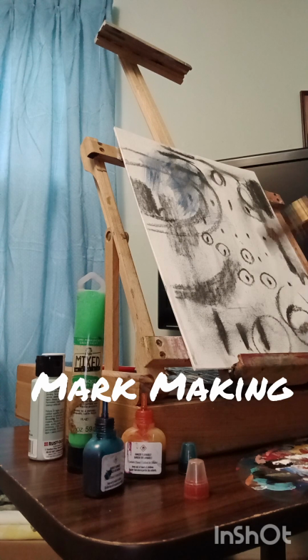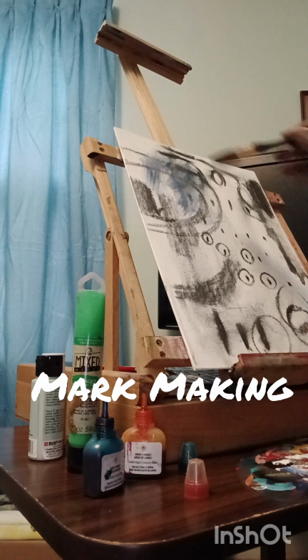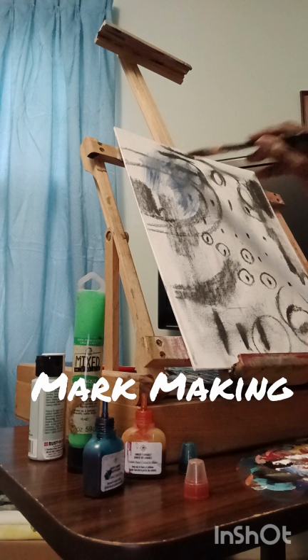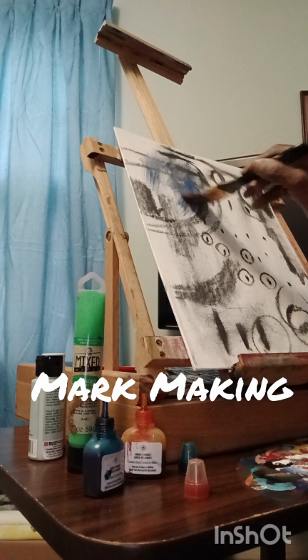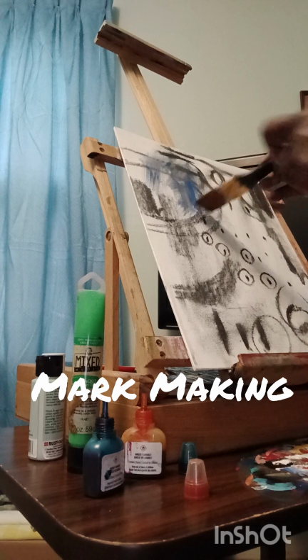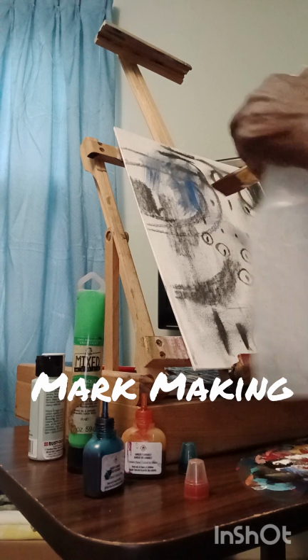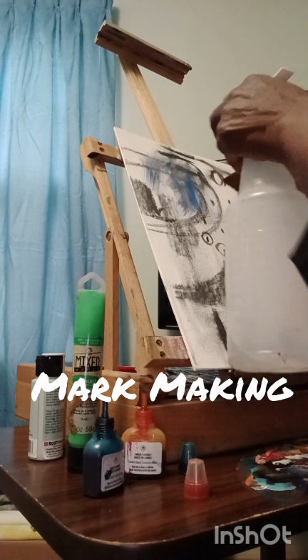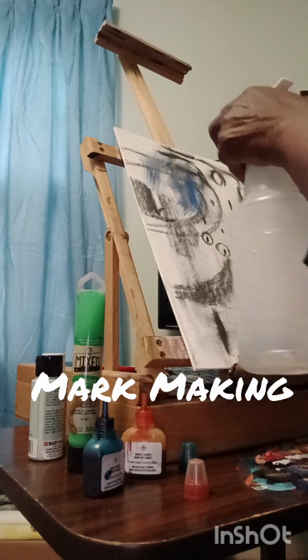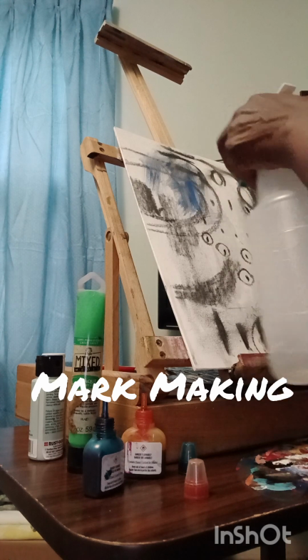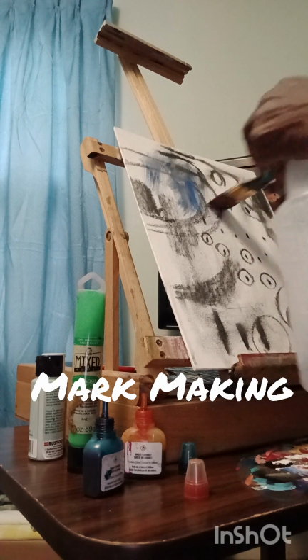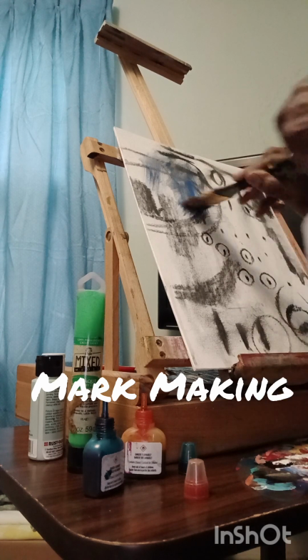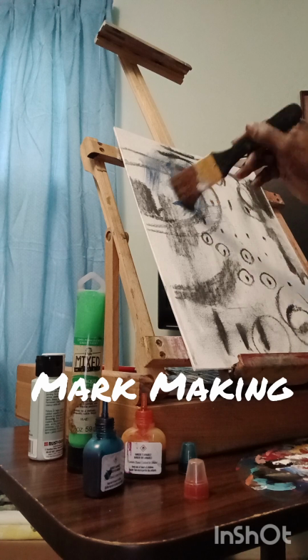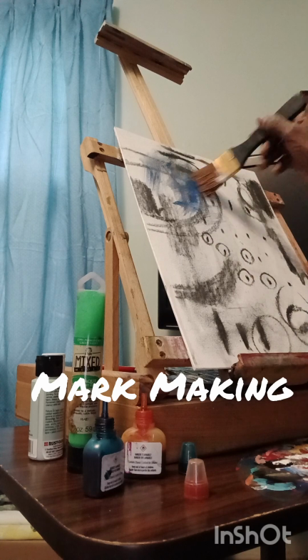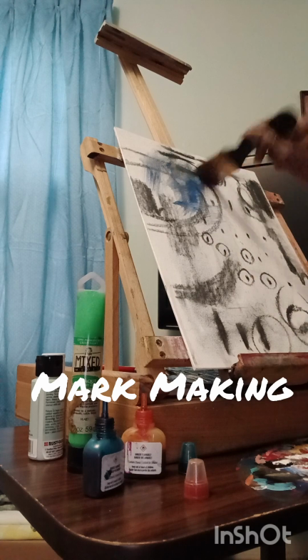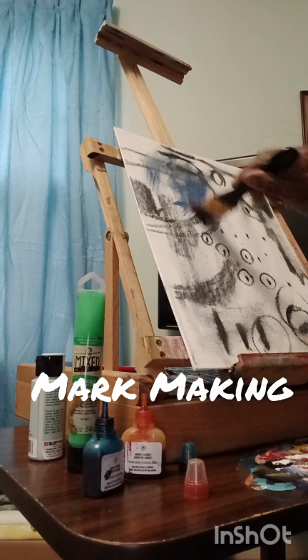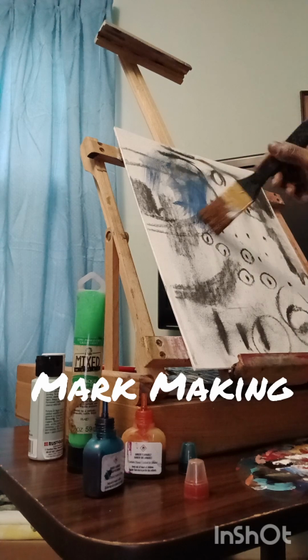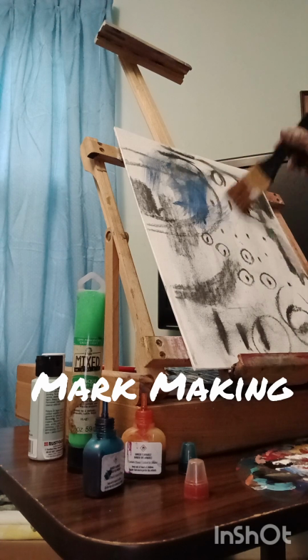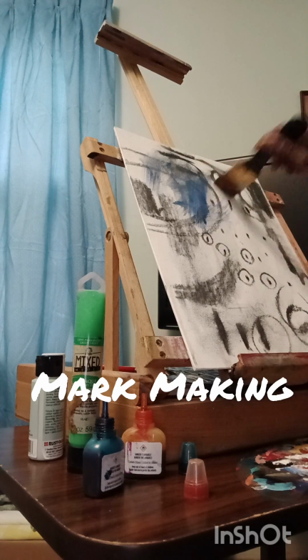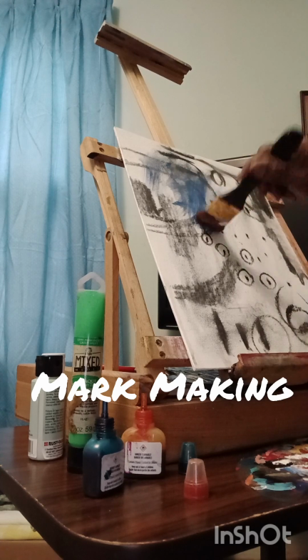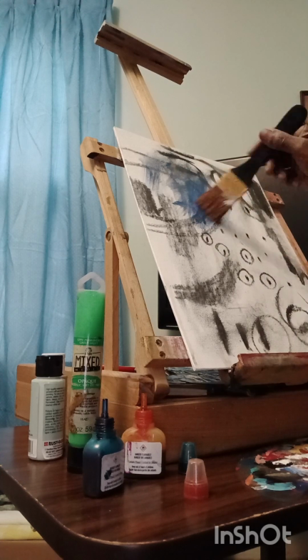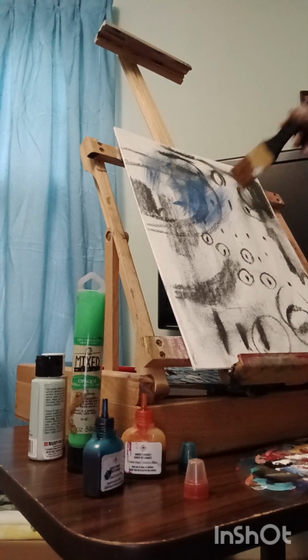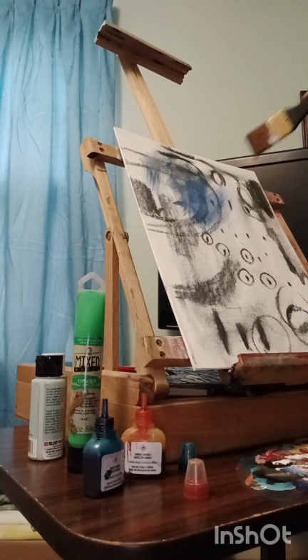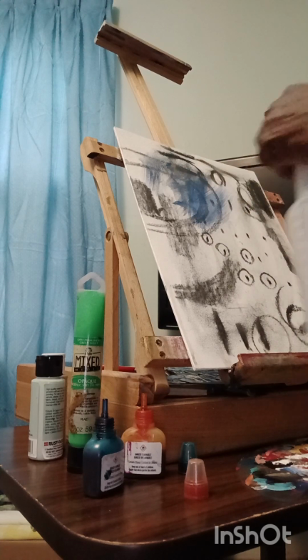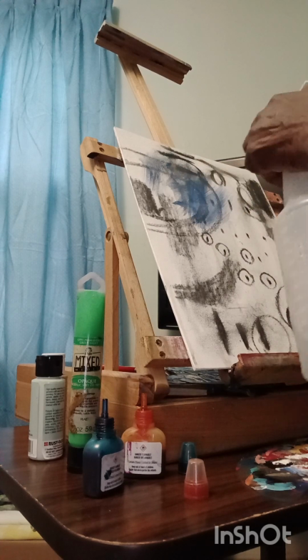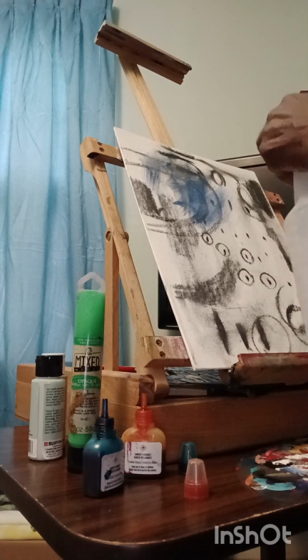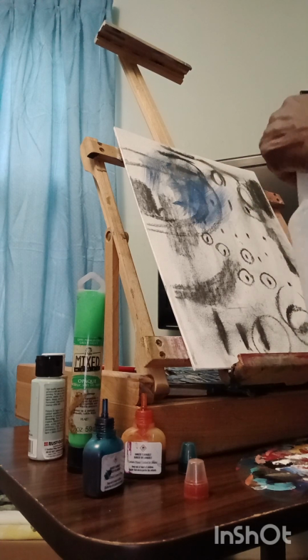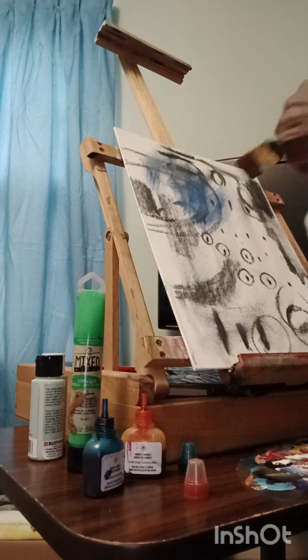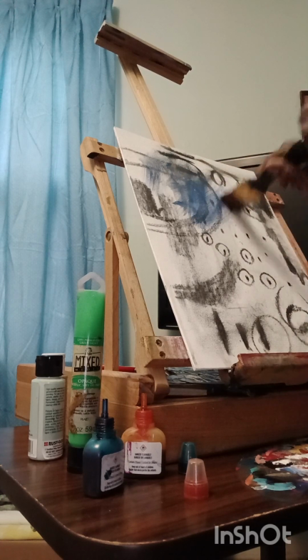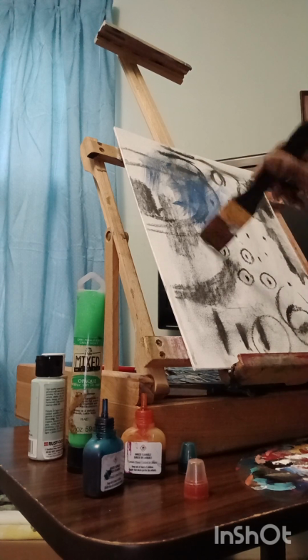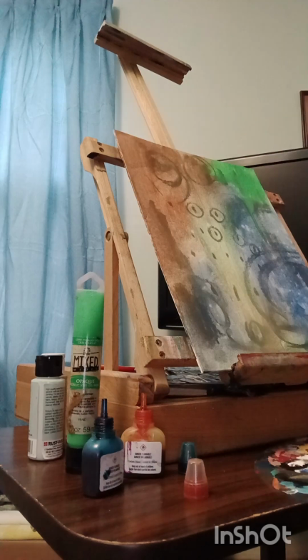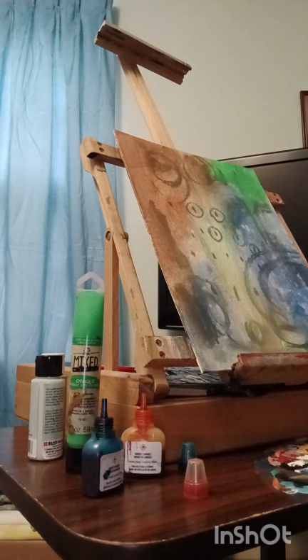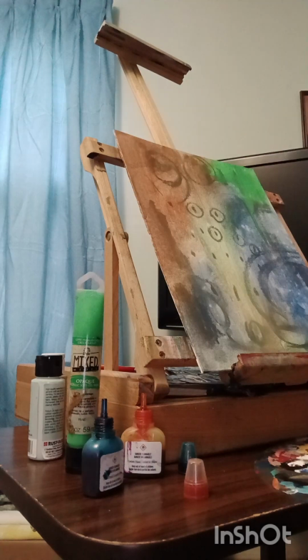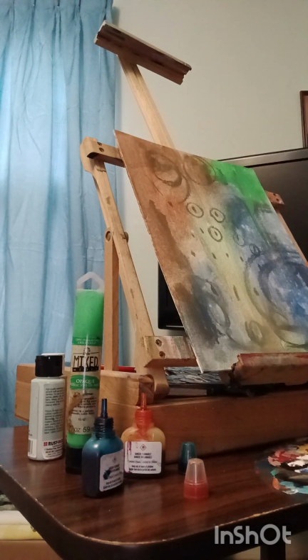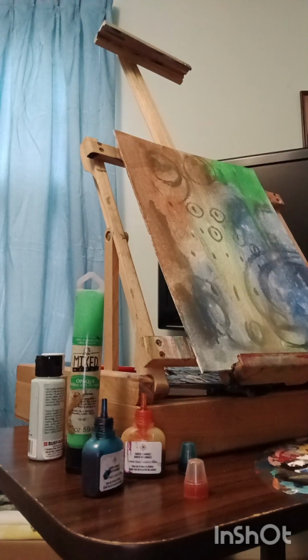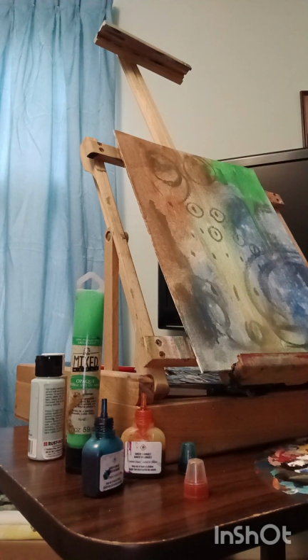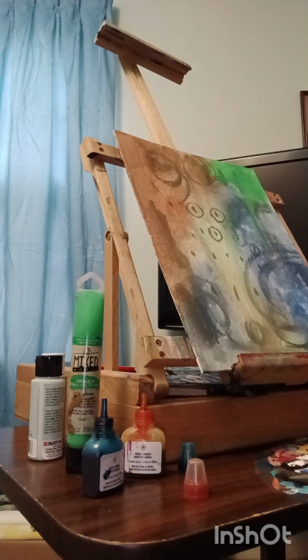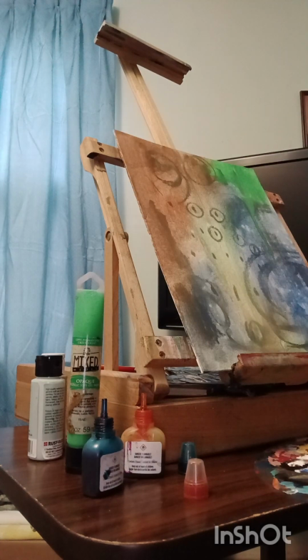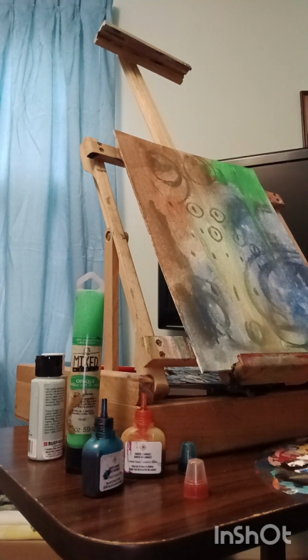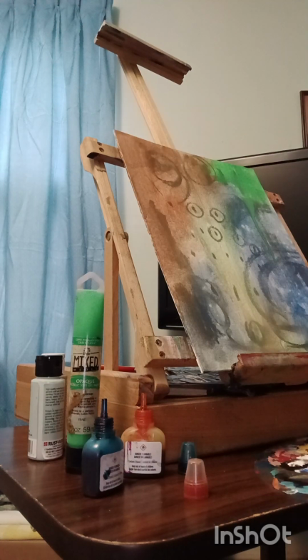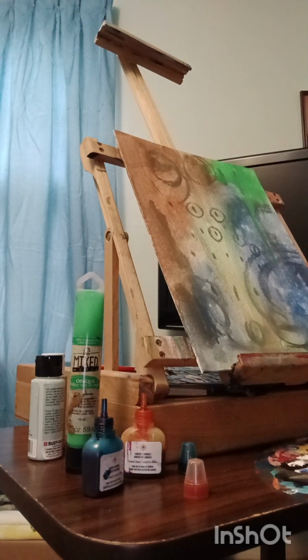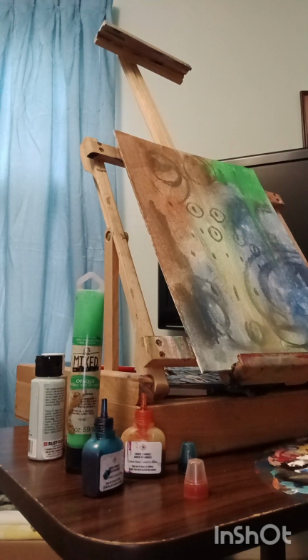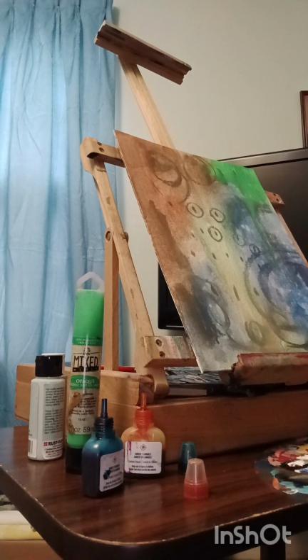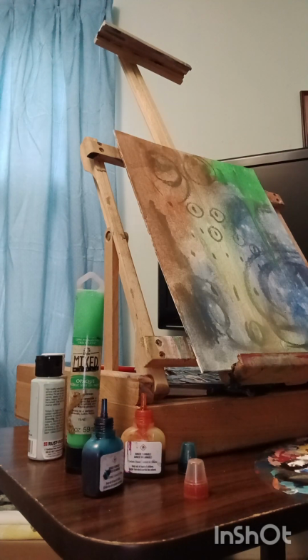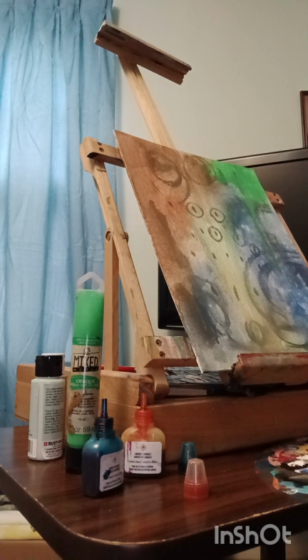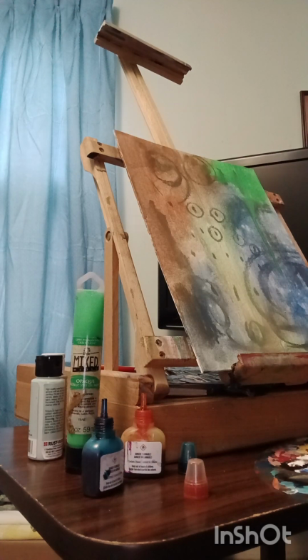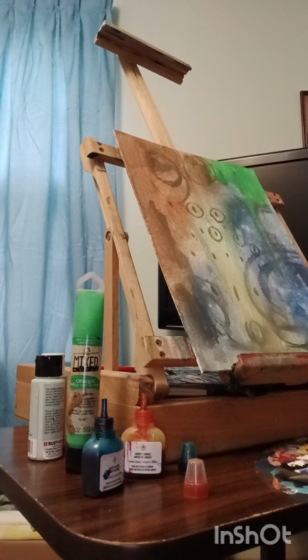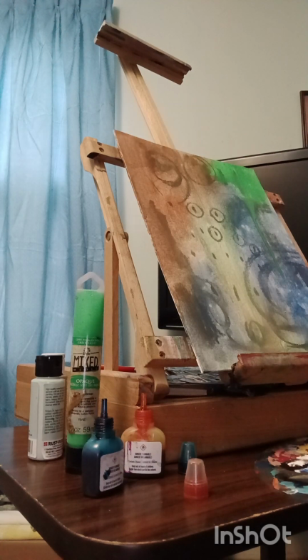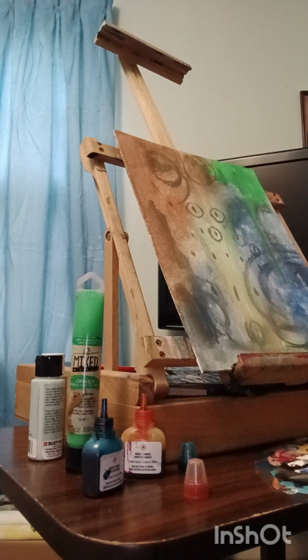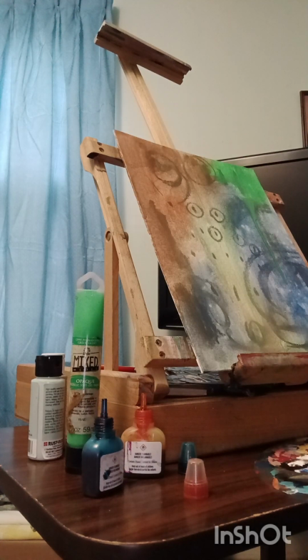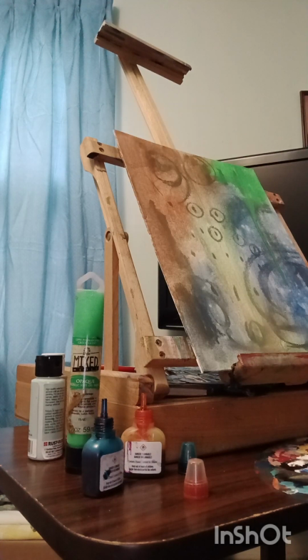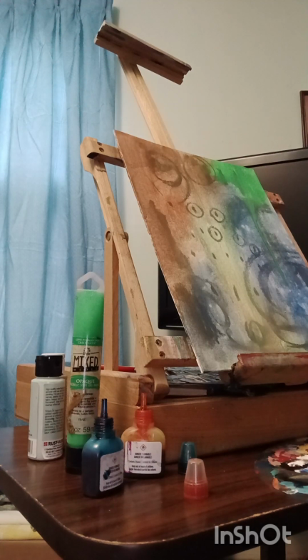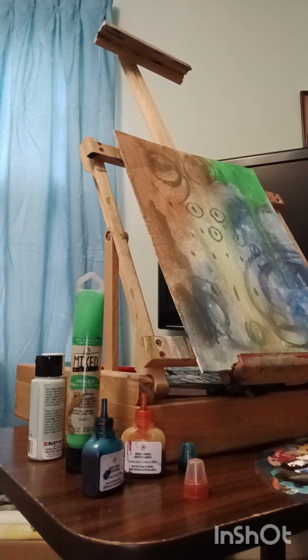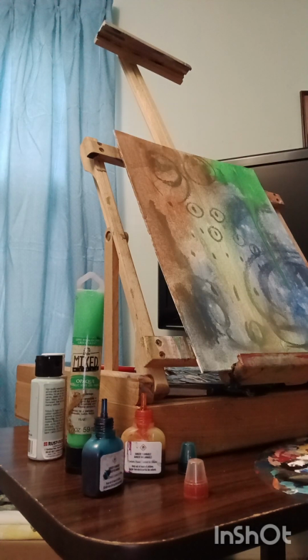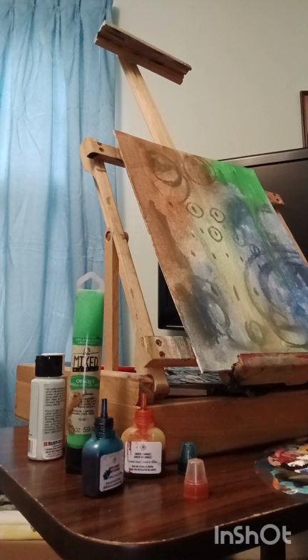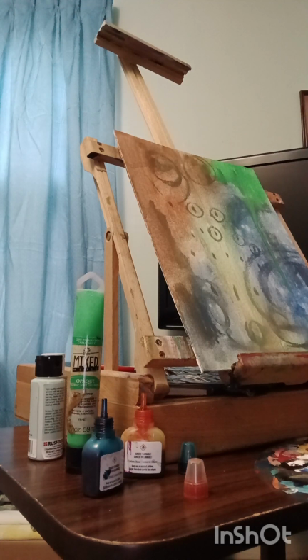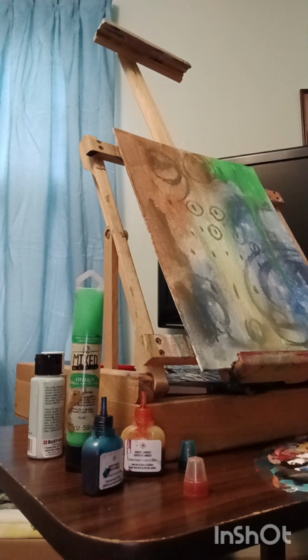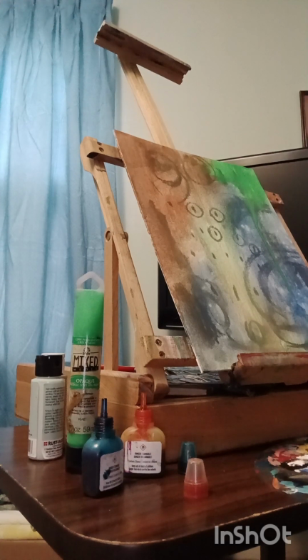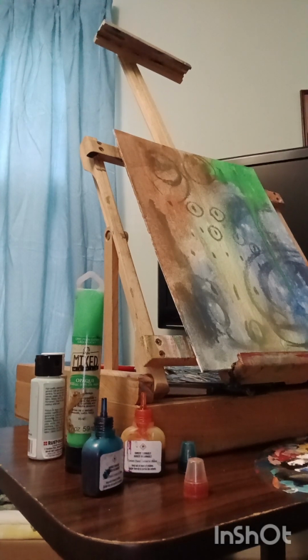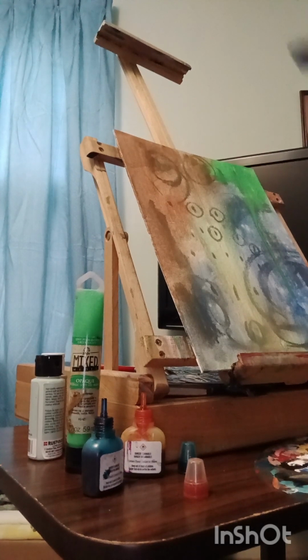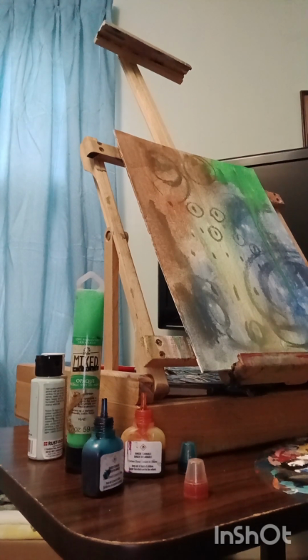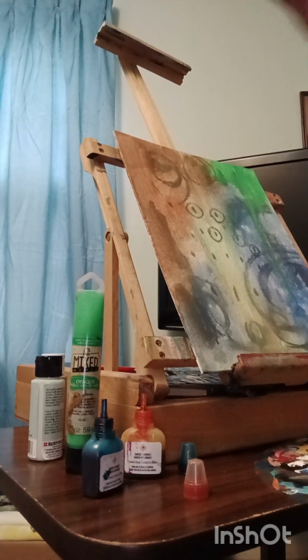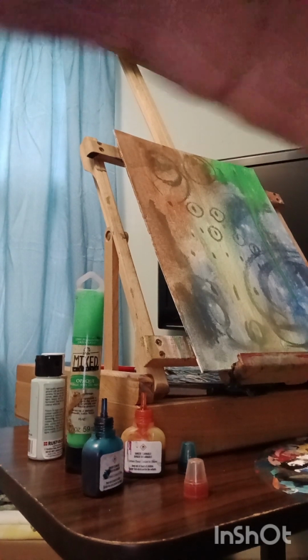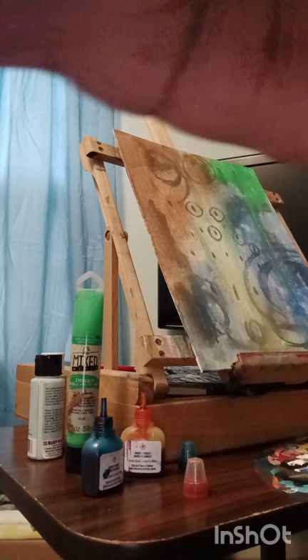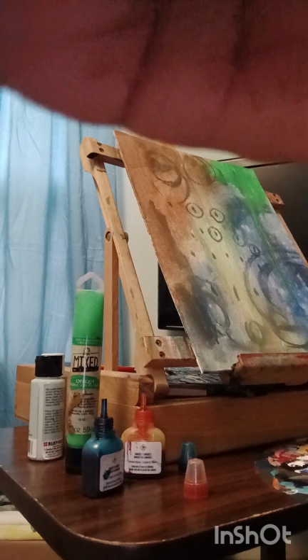Welcome to my channel guys, today I just felt like doing a little painting and I thought I would share.